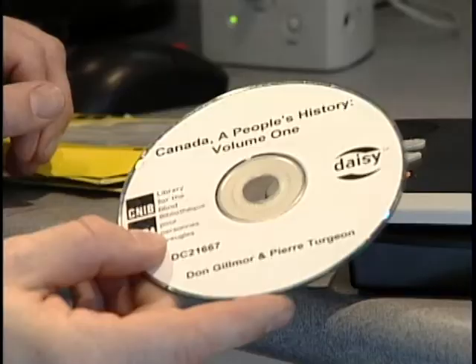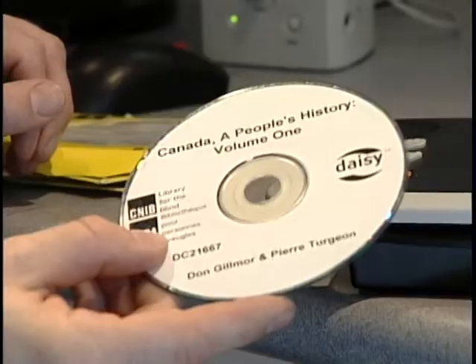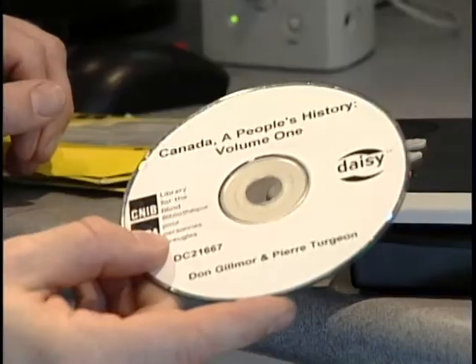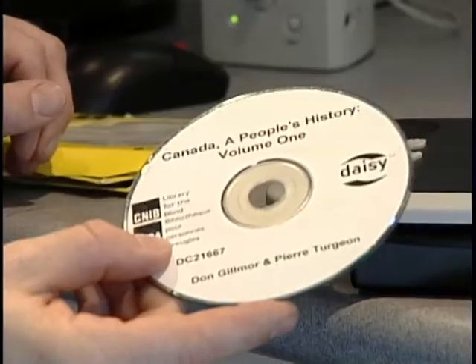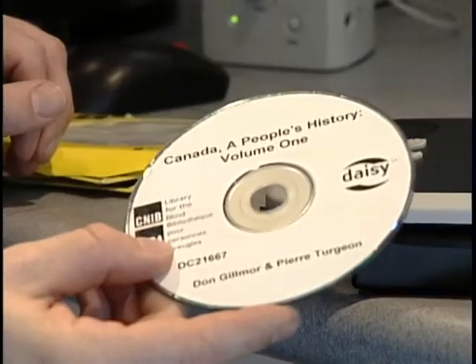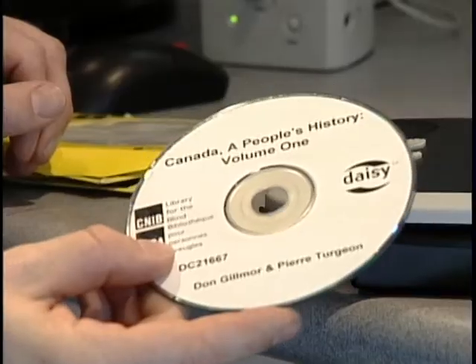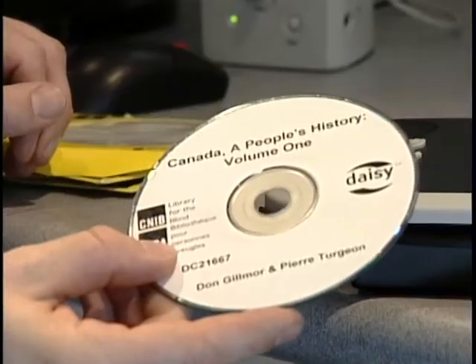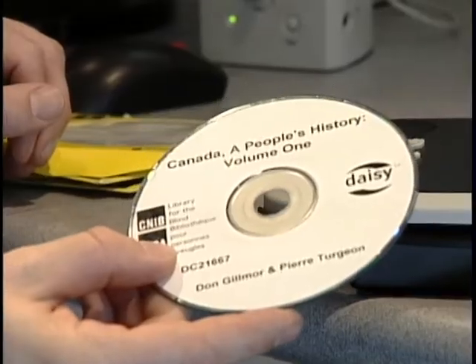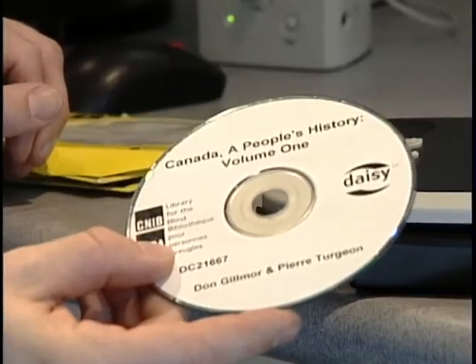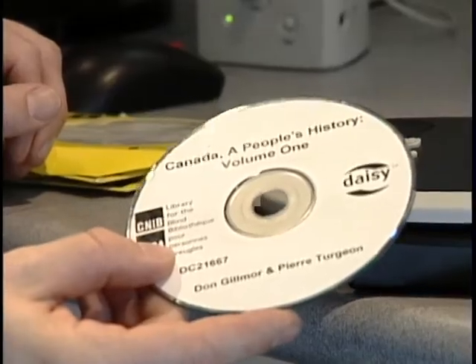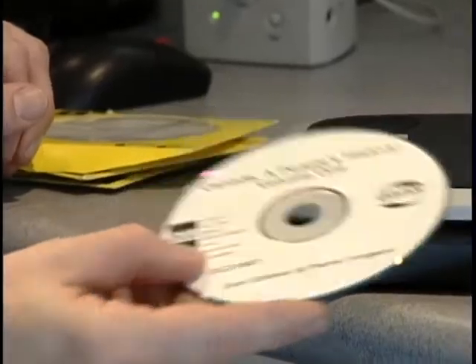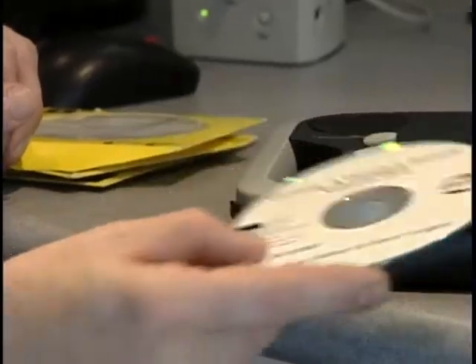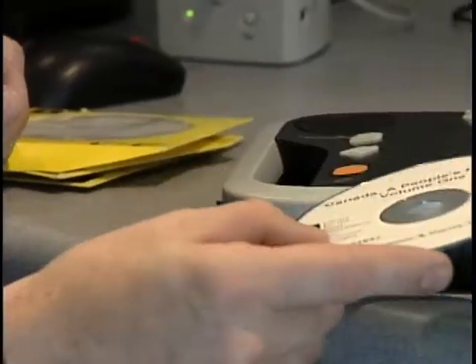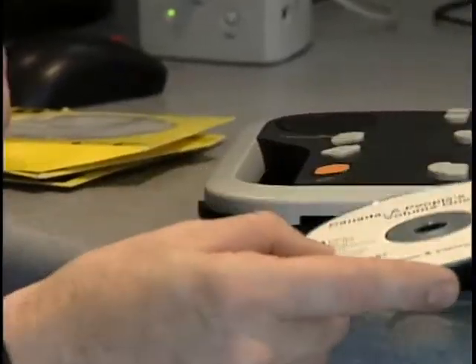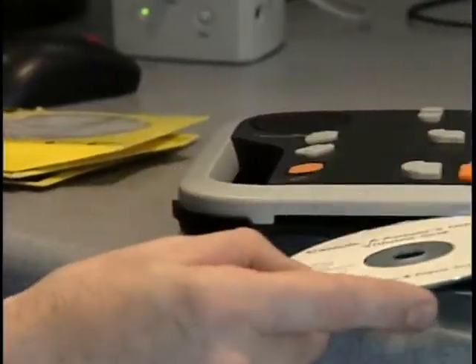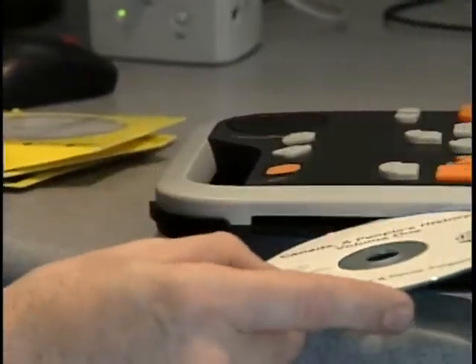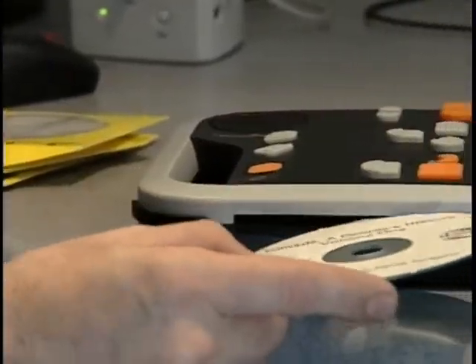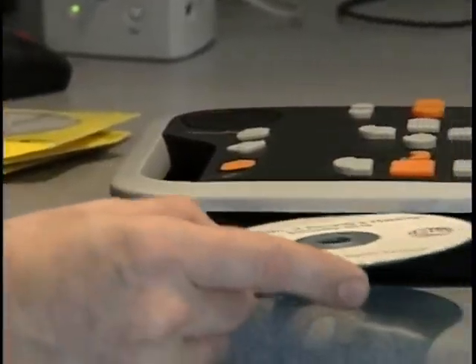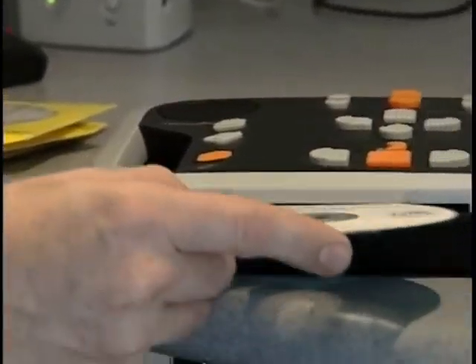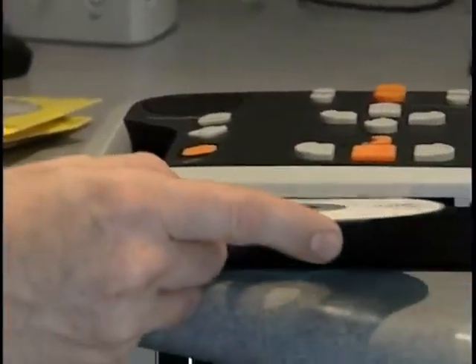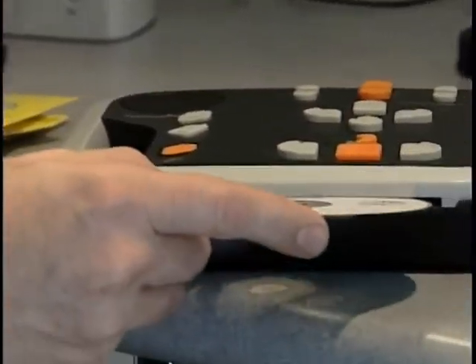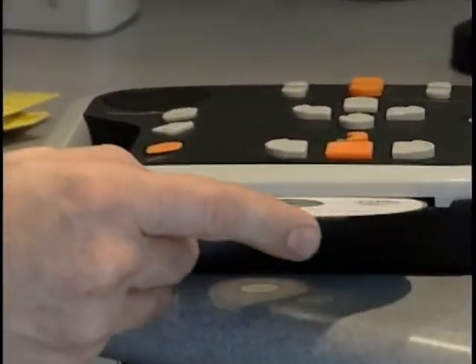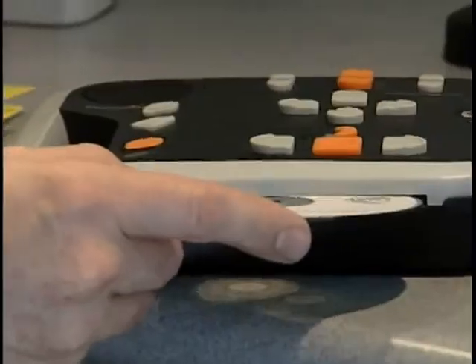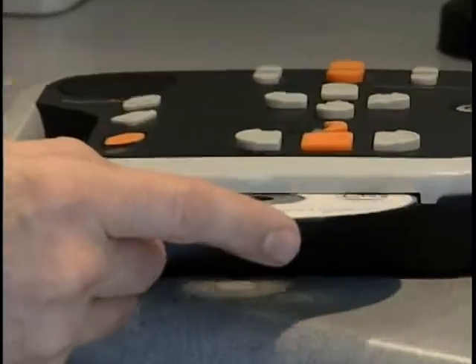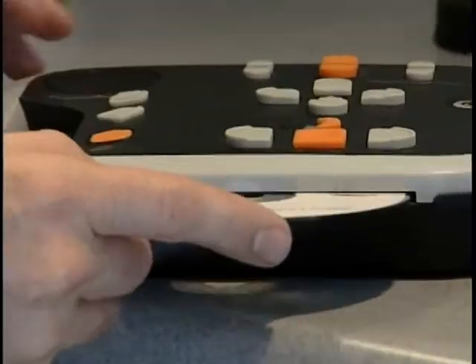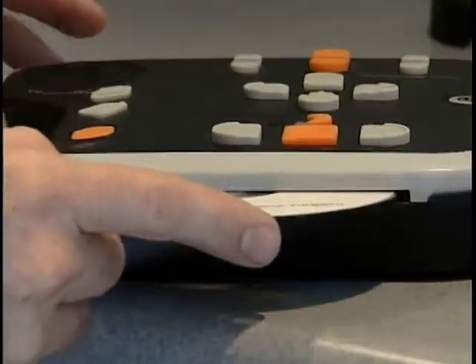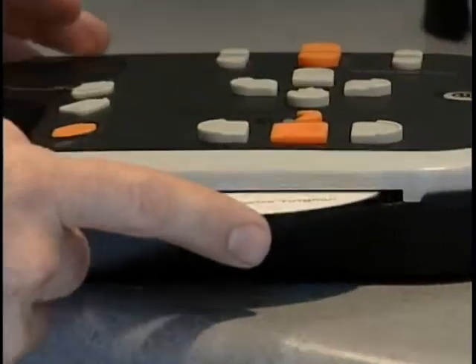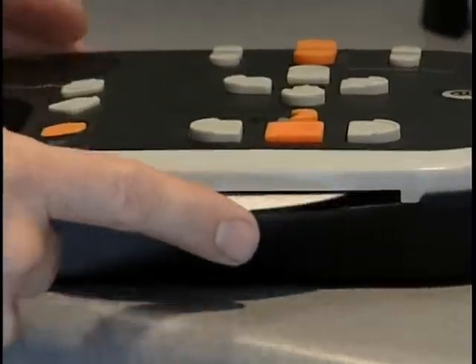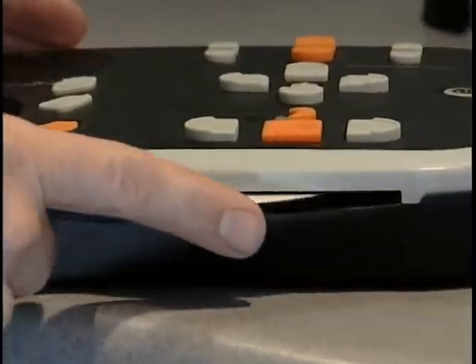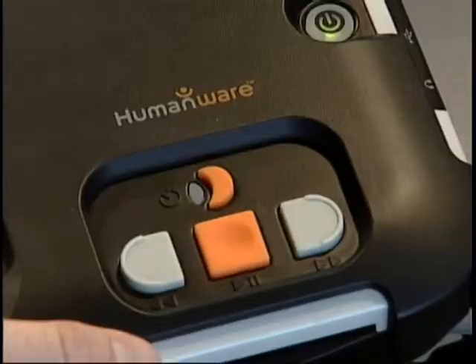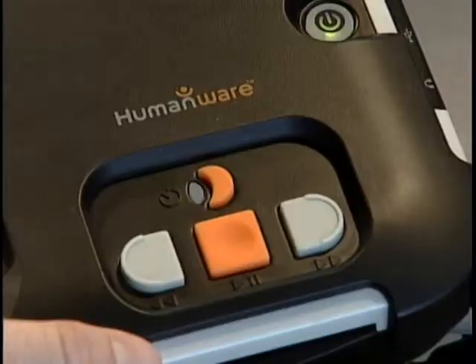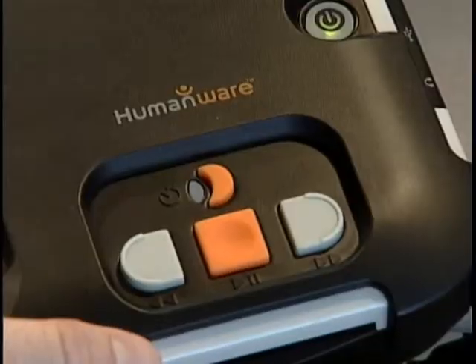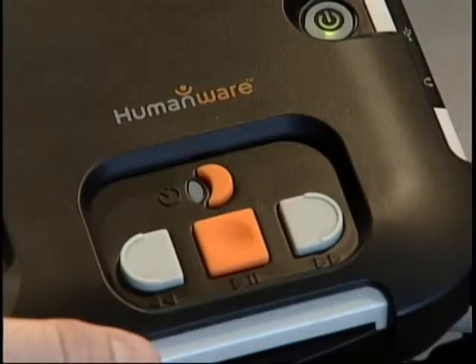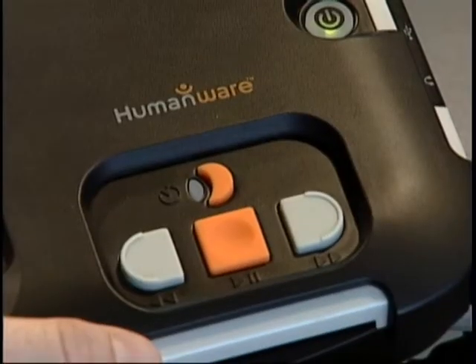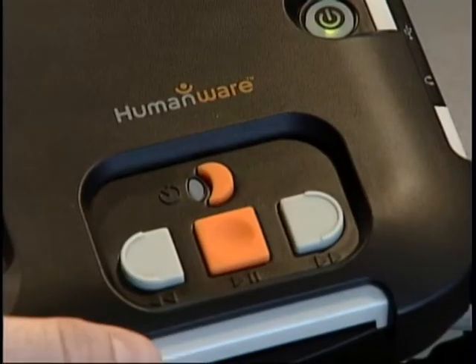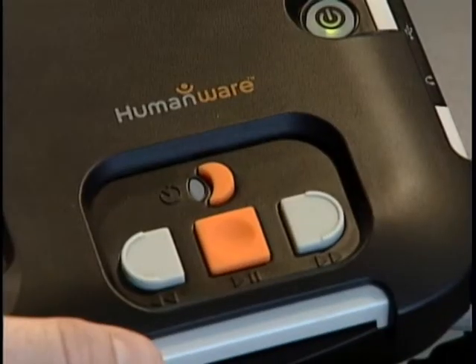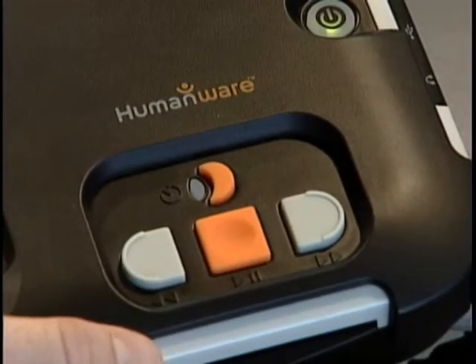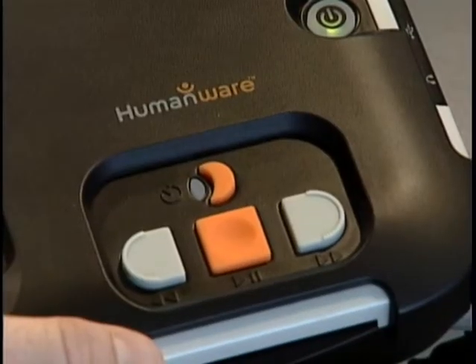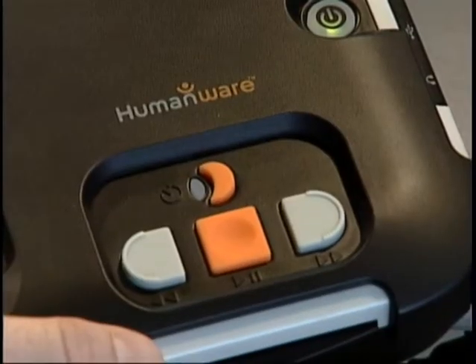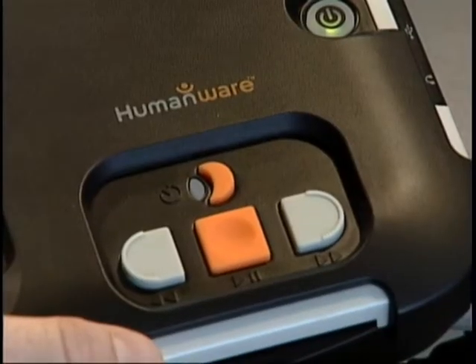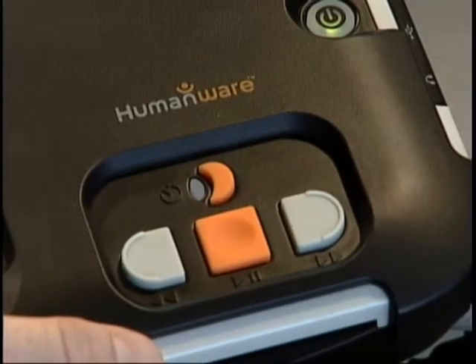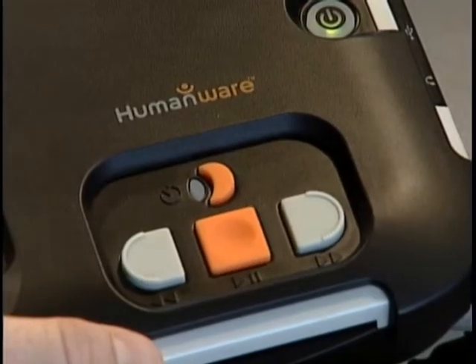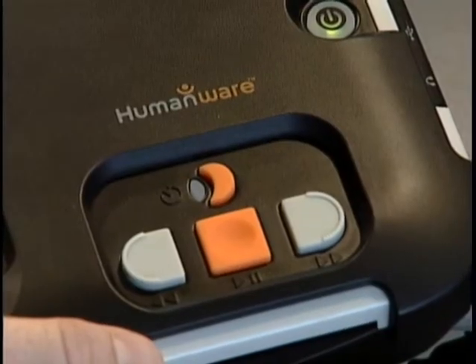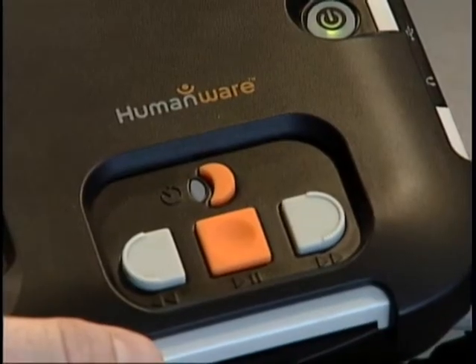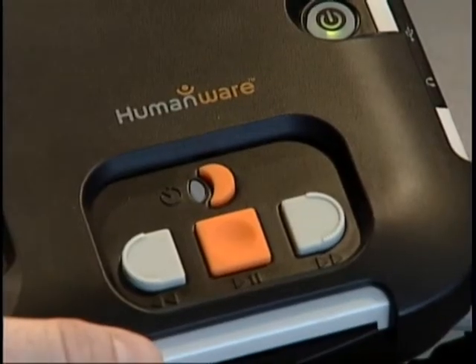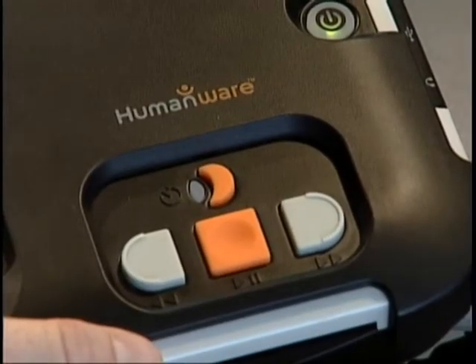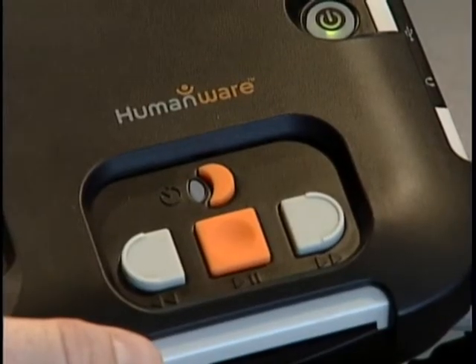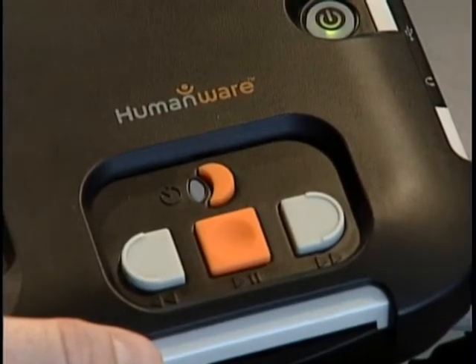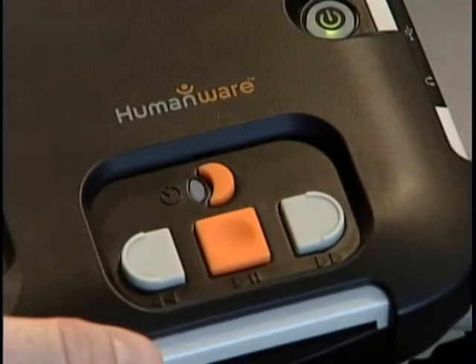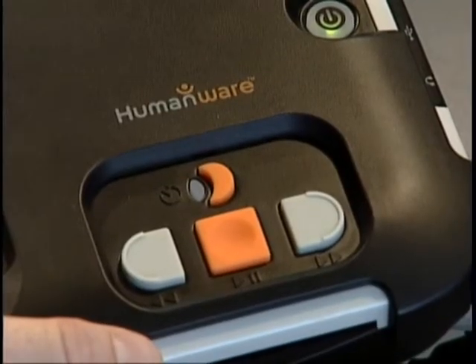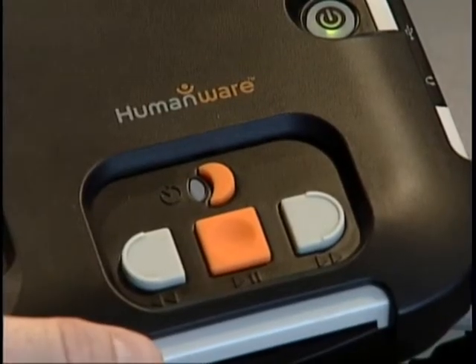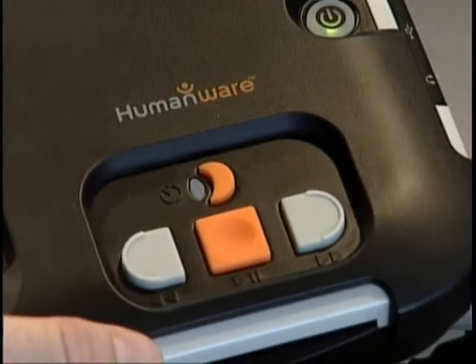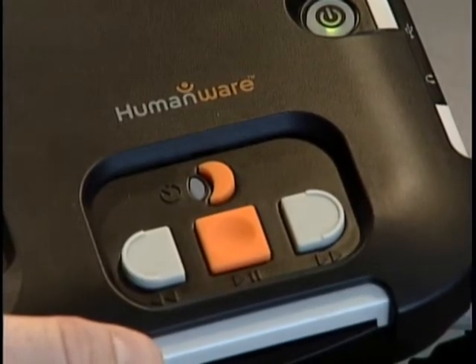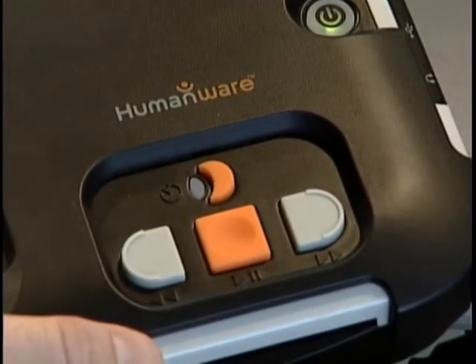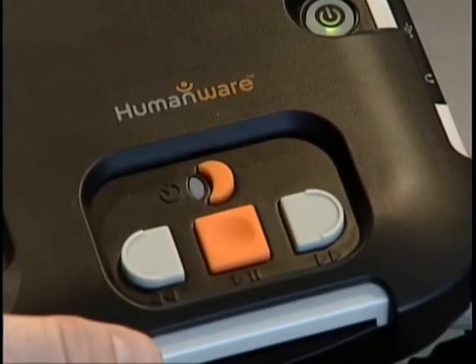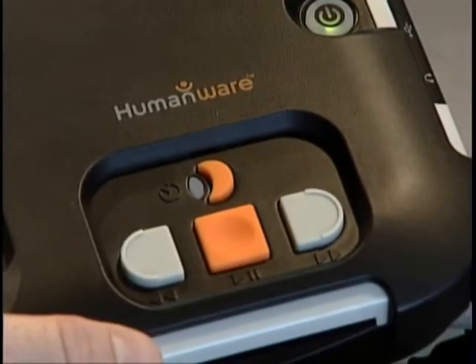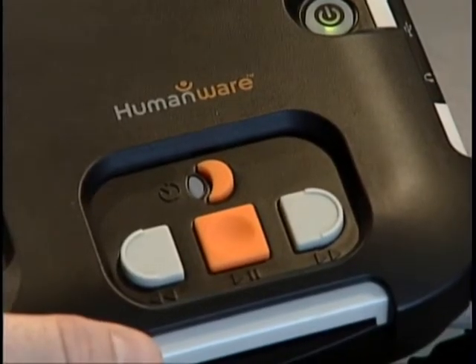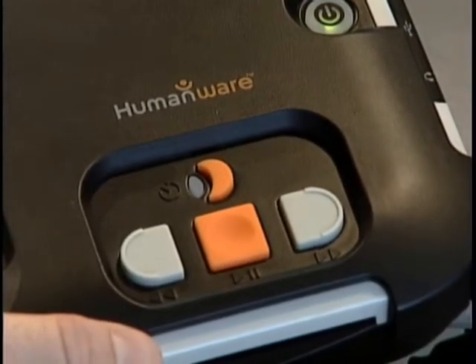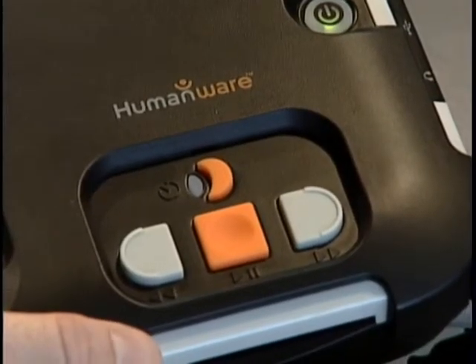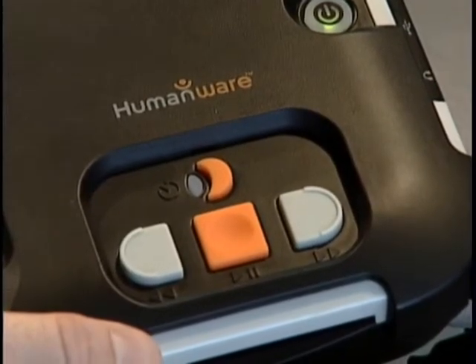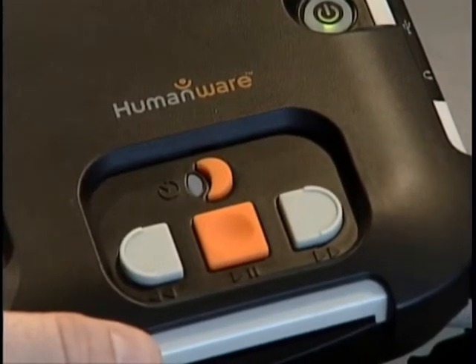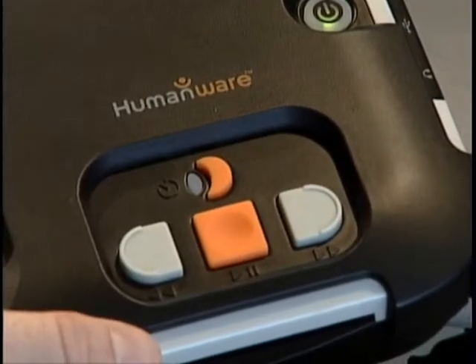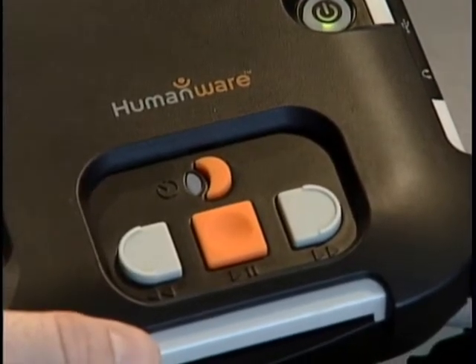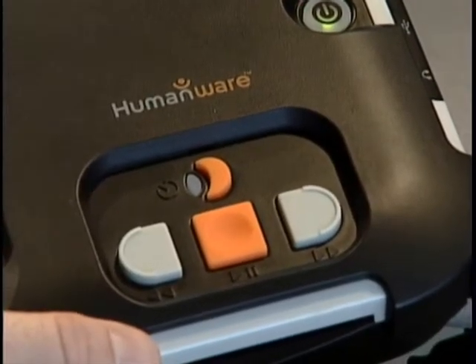It's simple technology. Audio discs inserted in the player. Large buttons for play, pause, fast-forward — like a very basic e-reader.